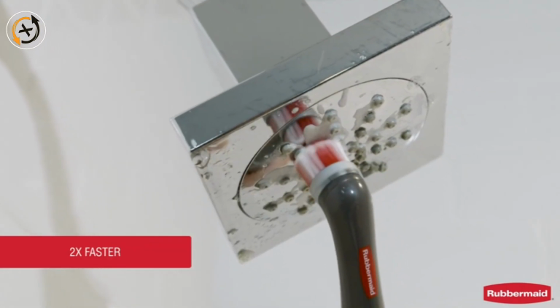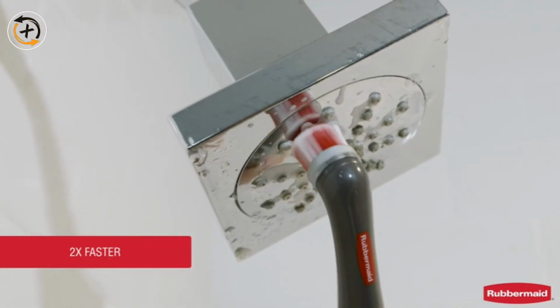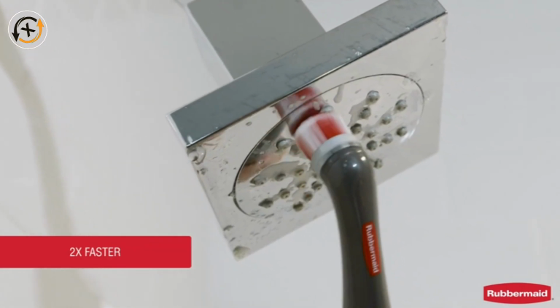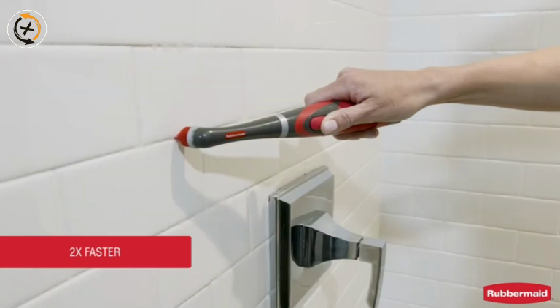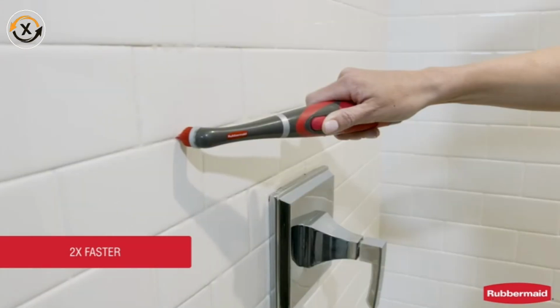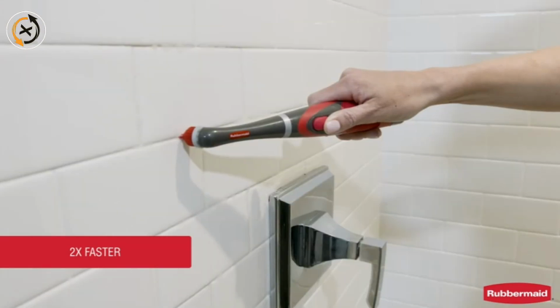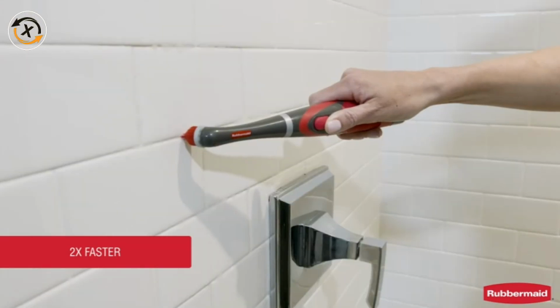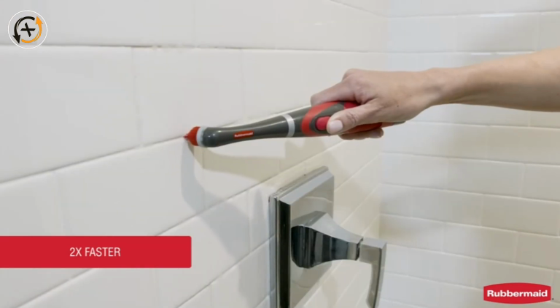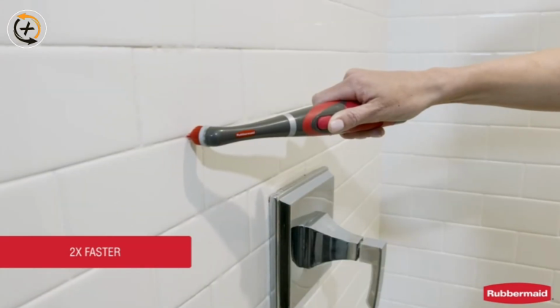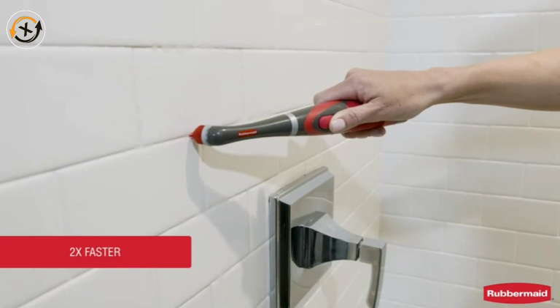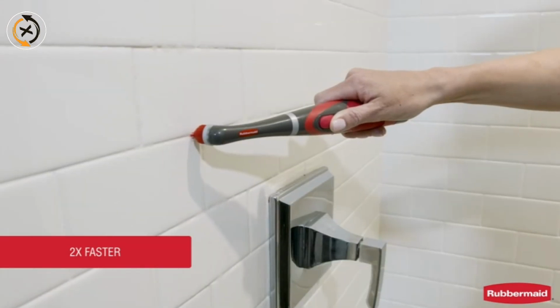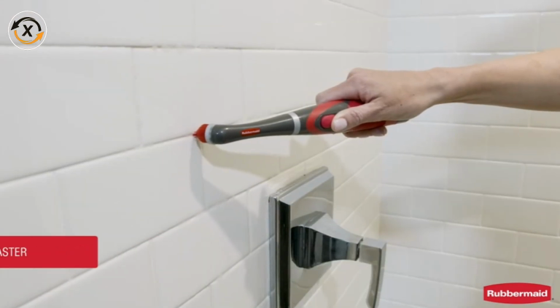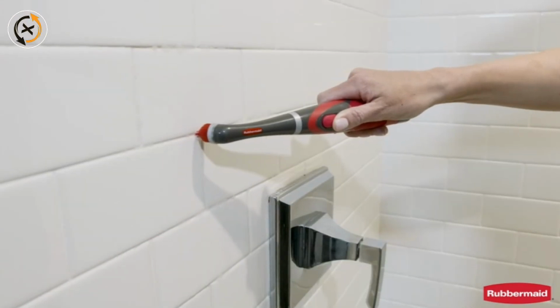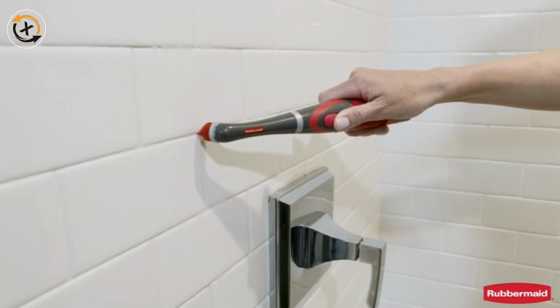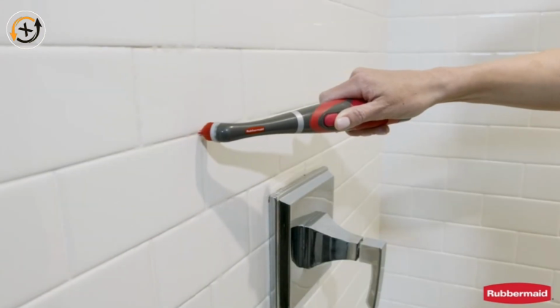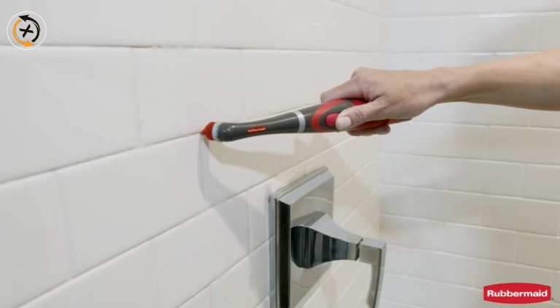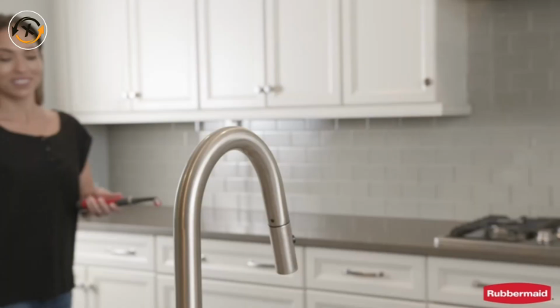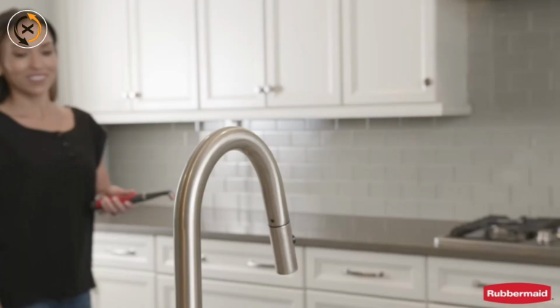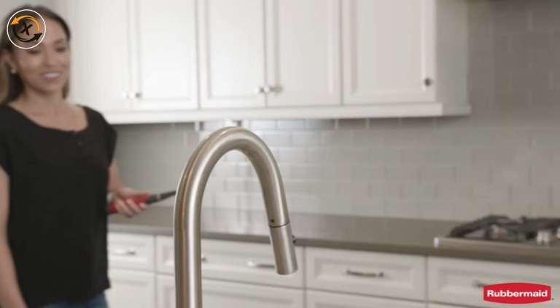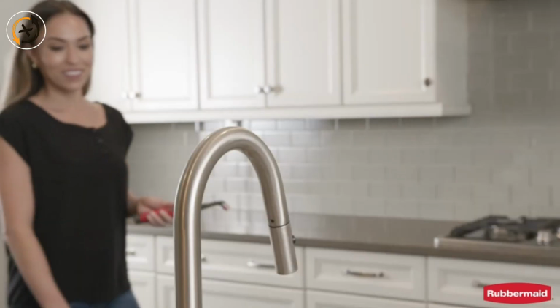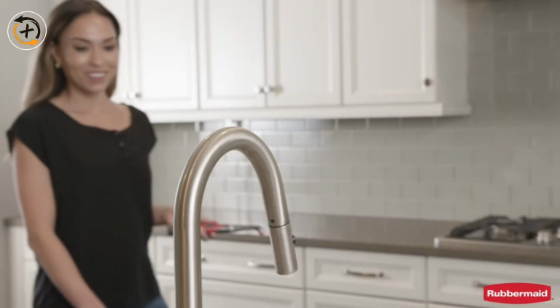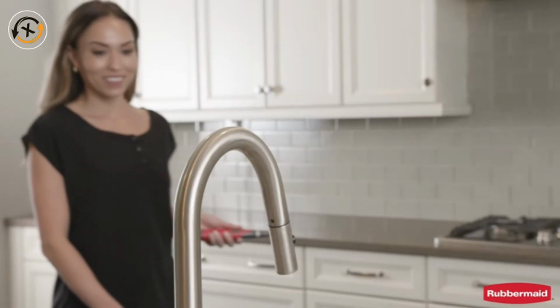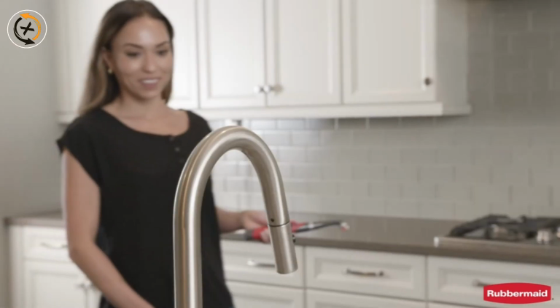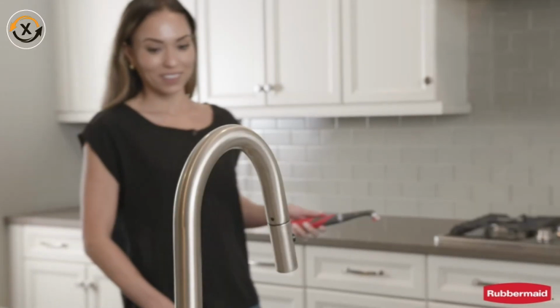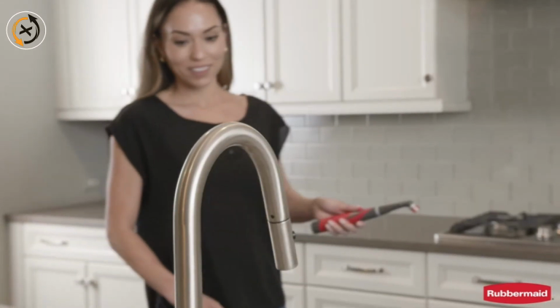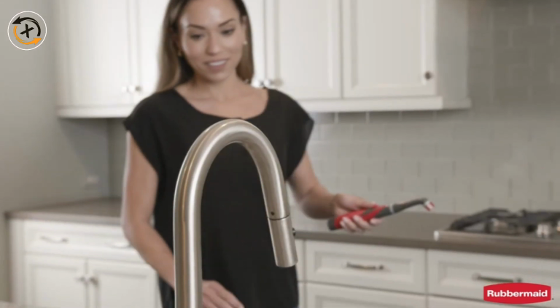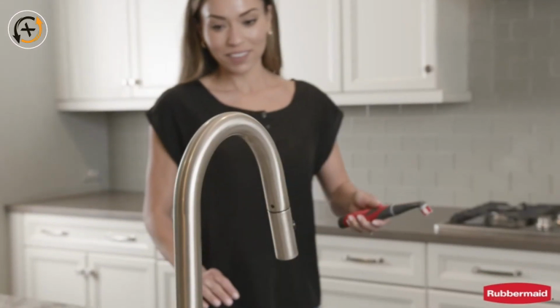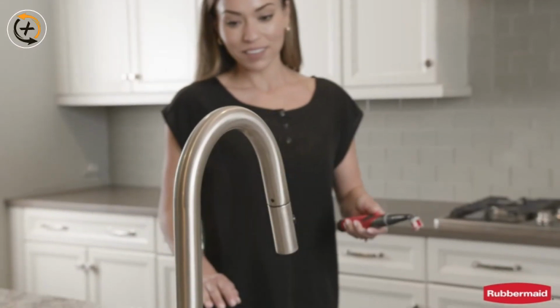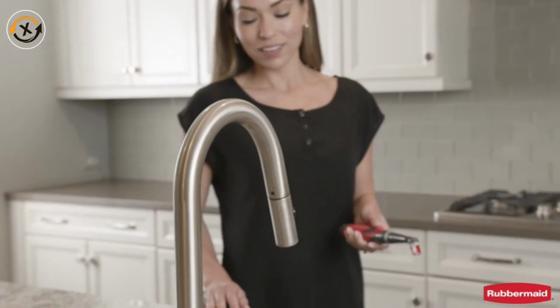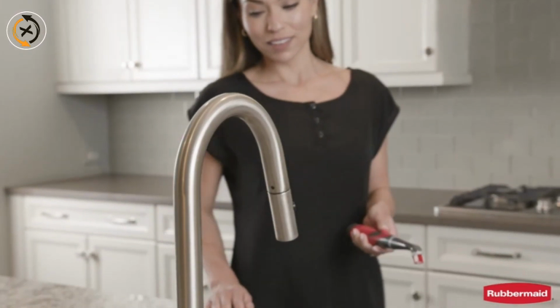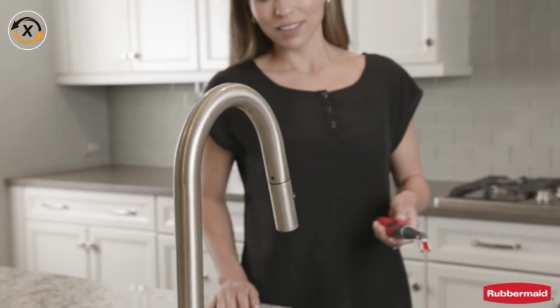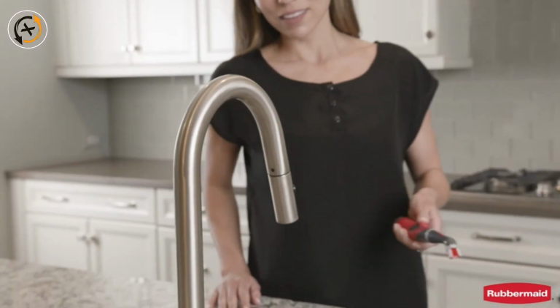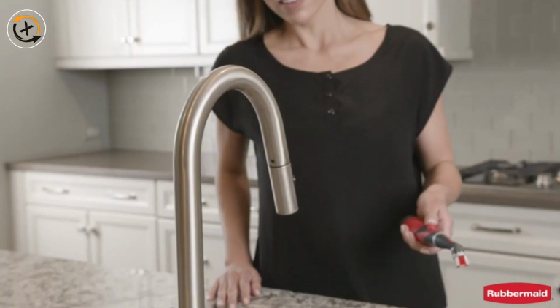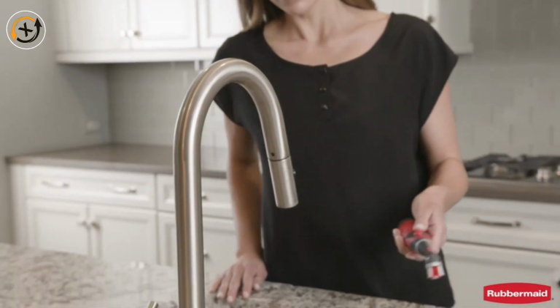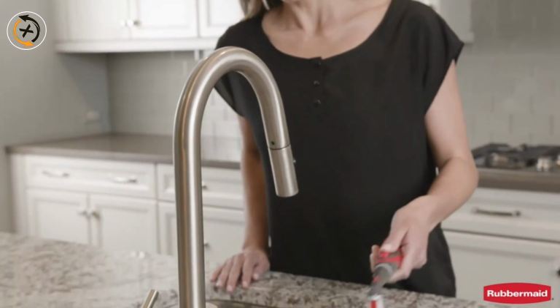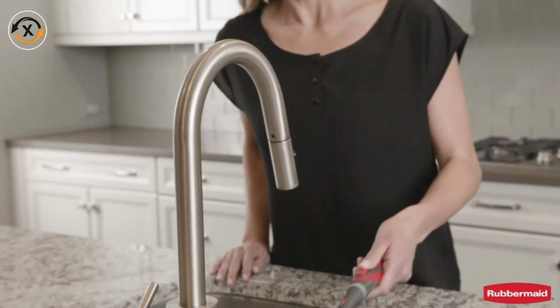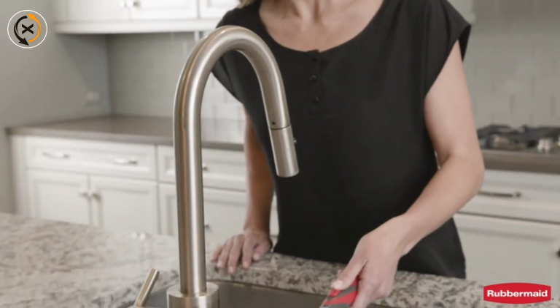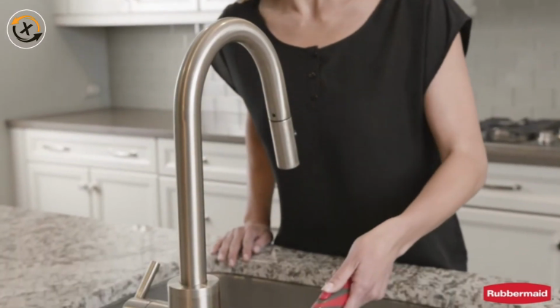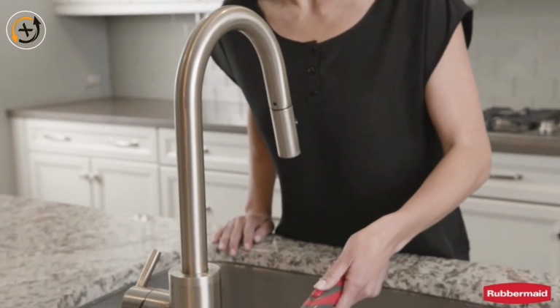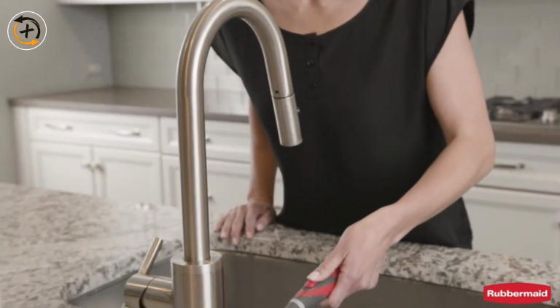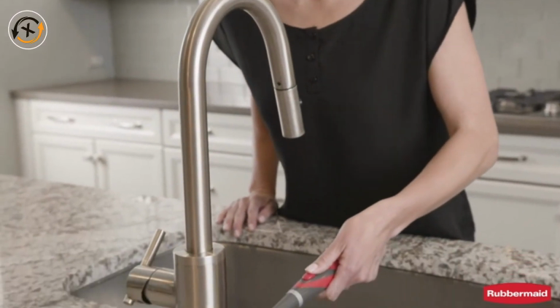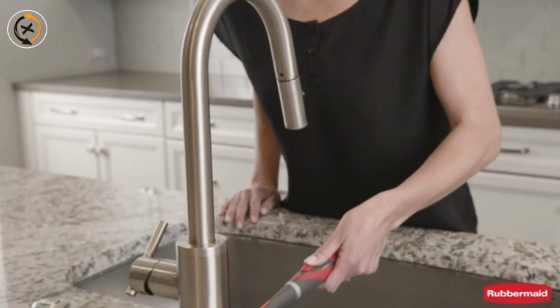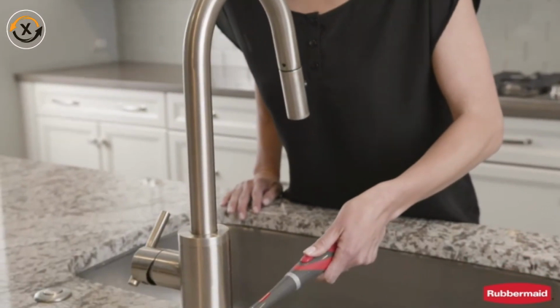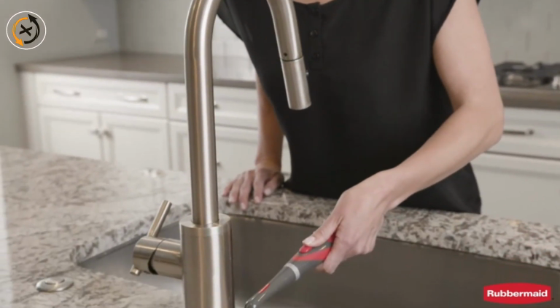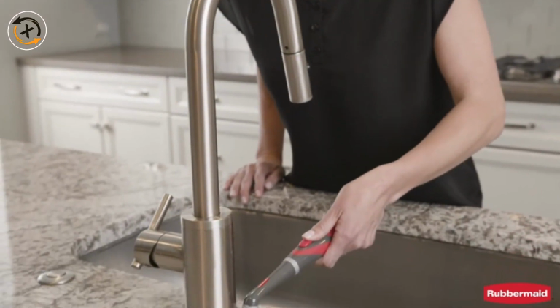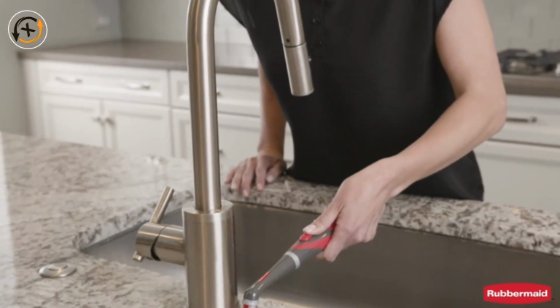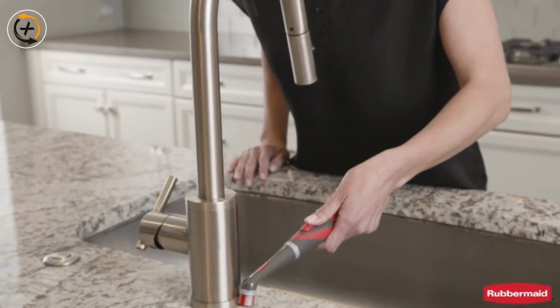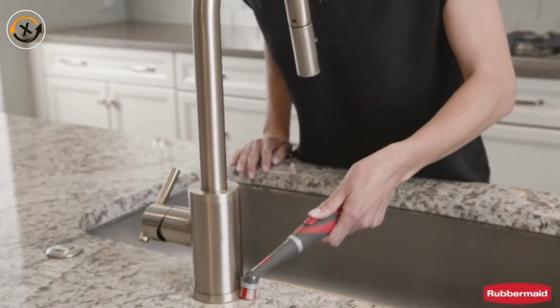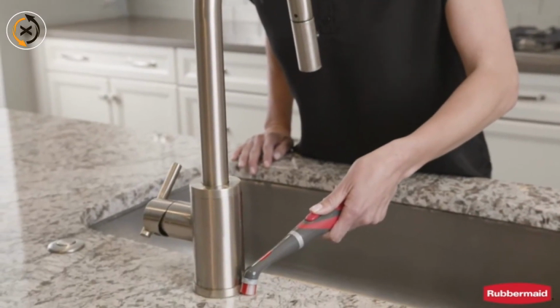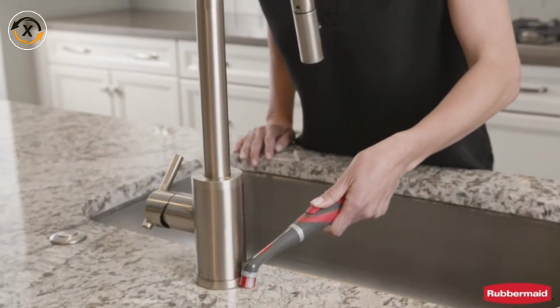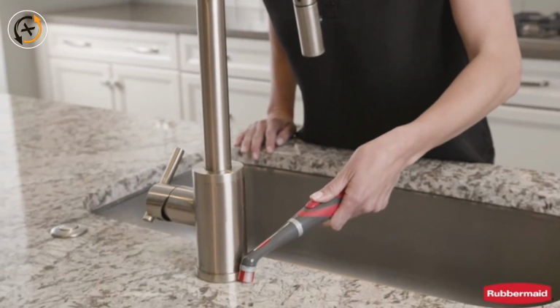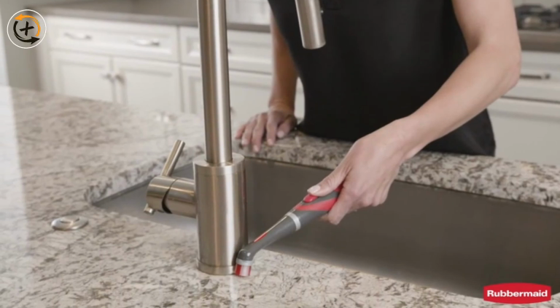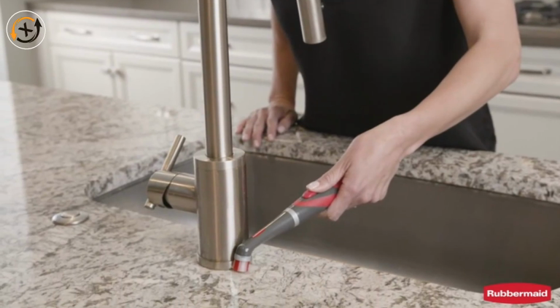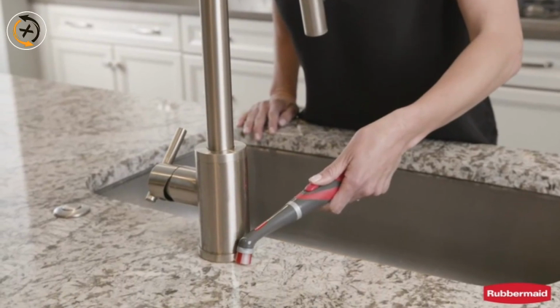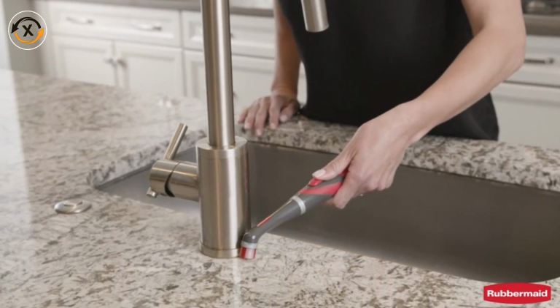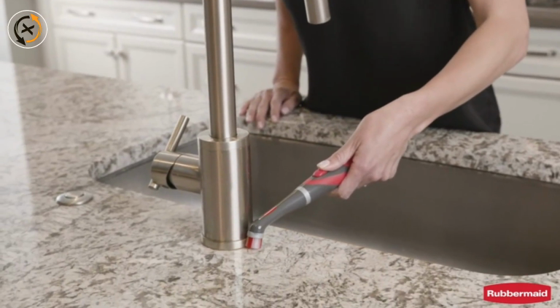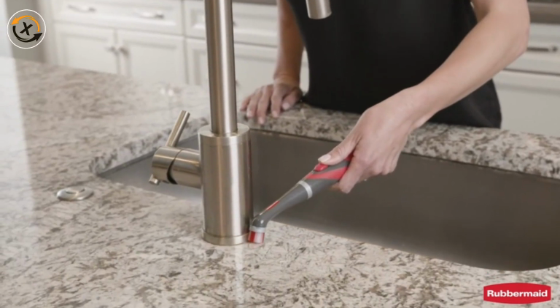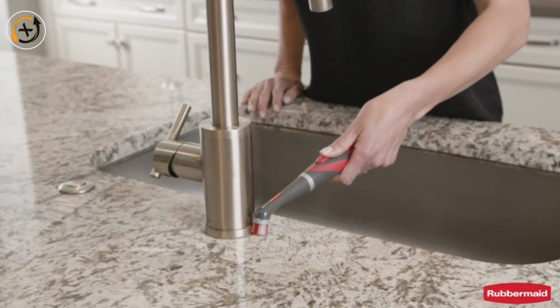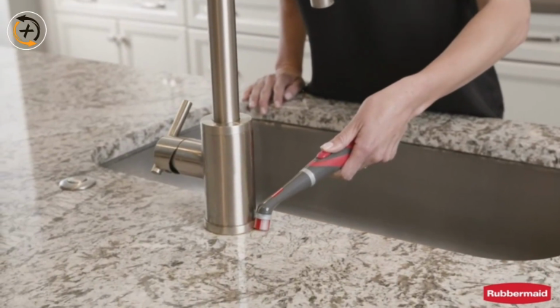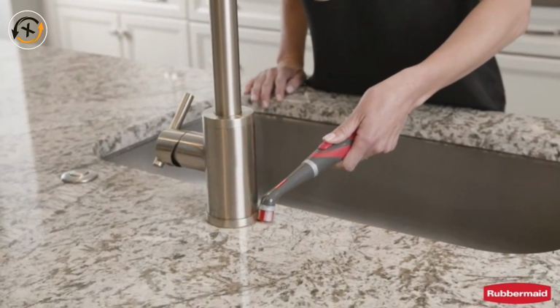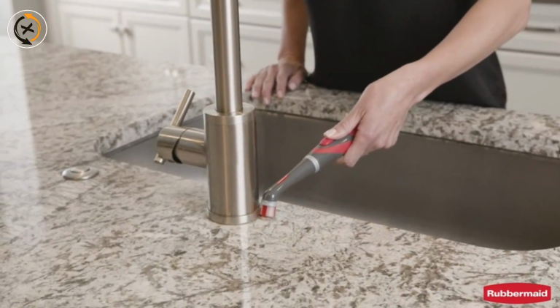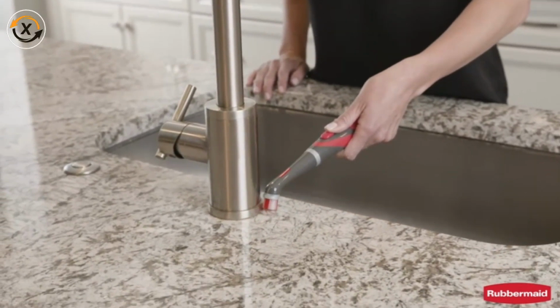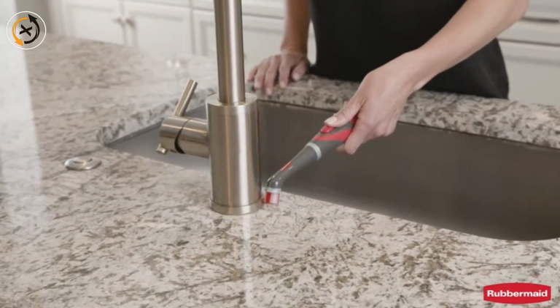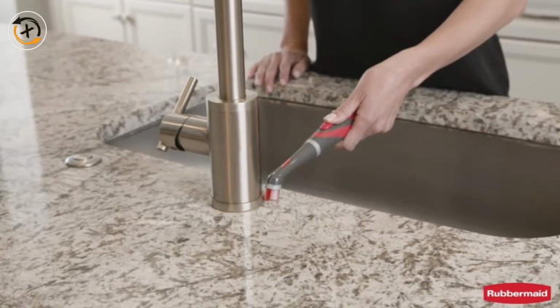See how easy it is to get the cleaning job done with this powerful cleaning brush. Great for the bathroom and the kitchen.